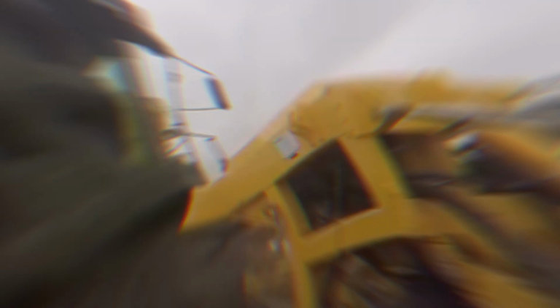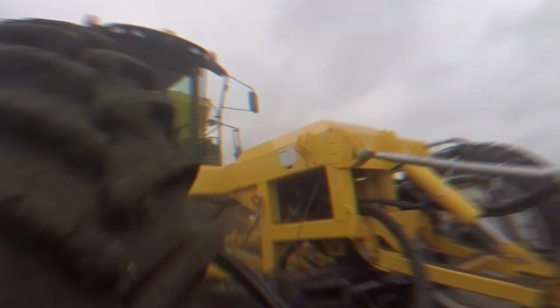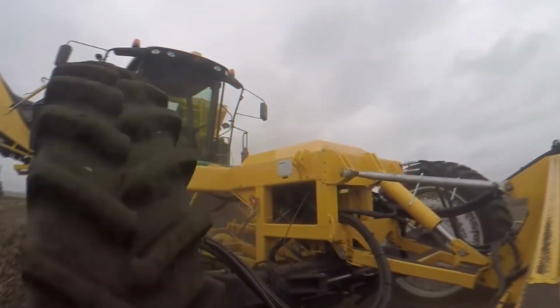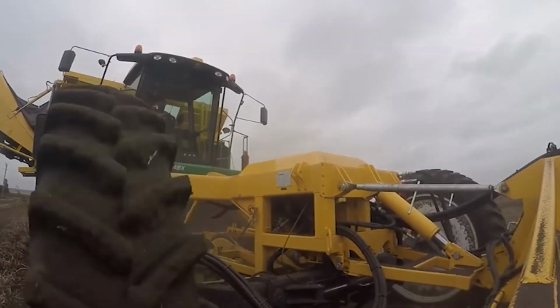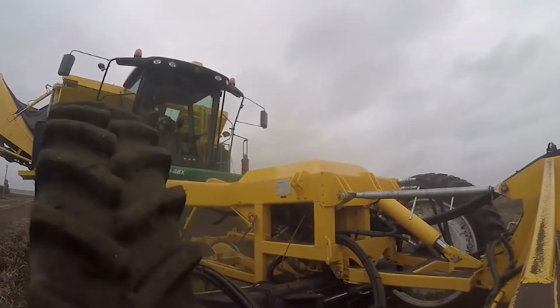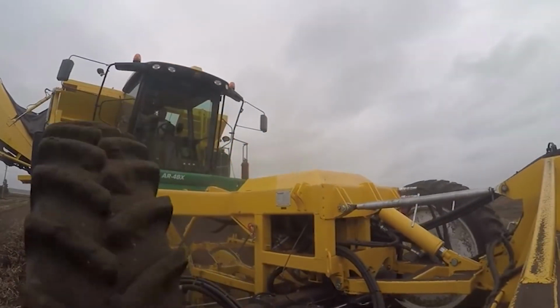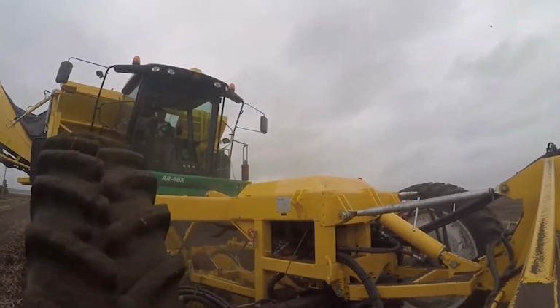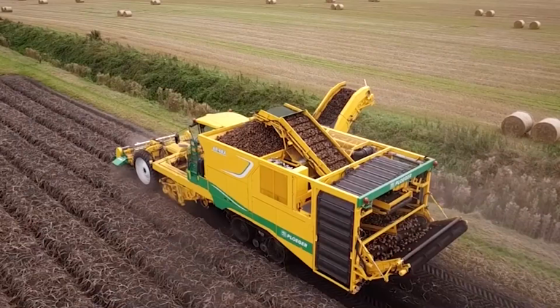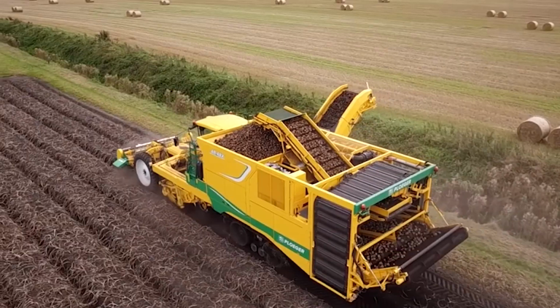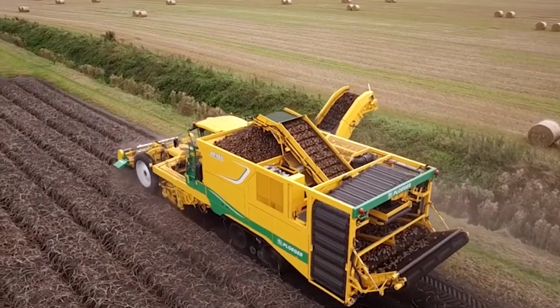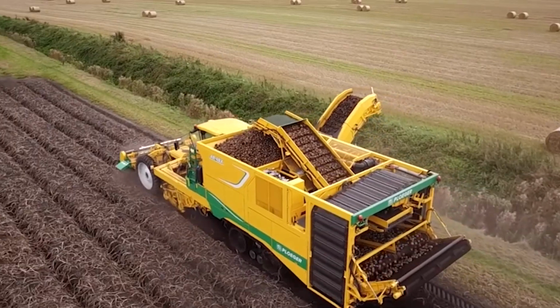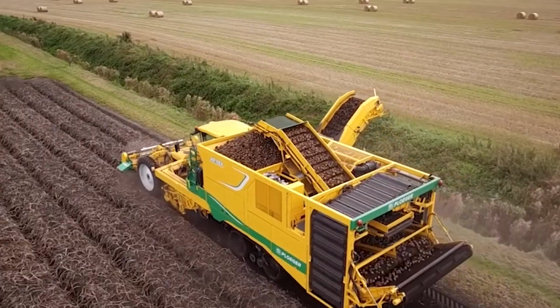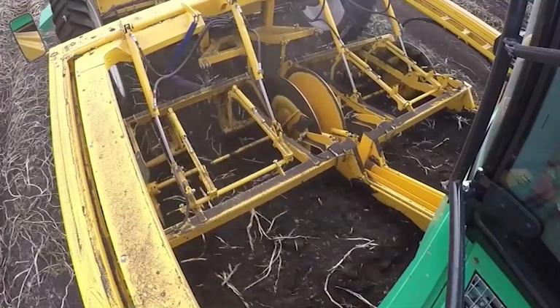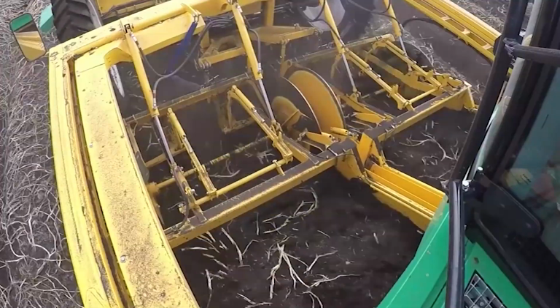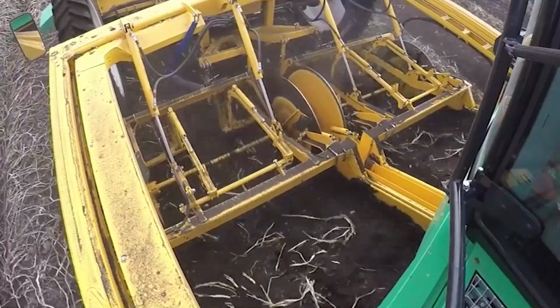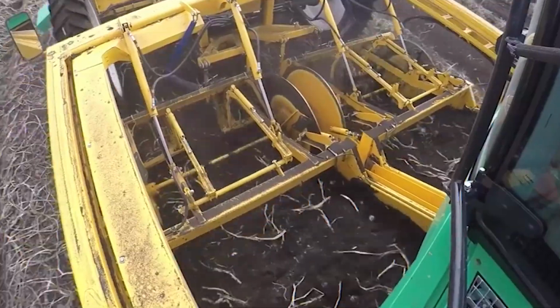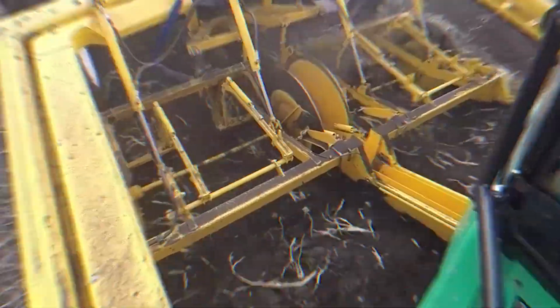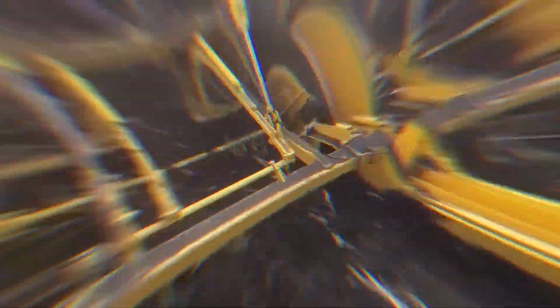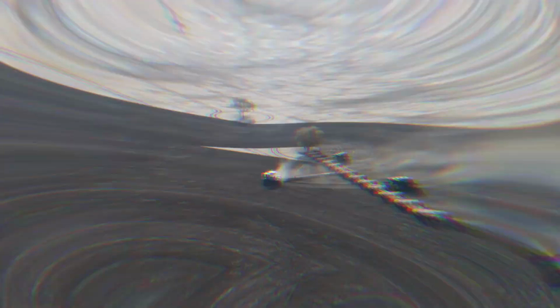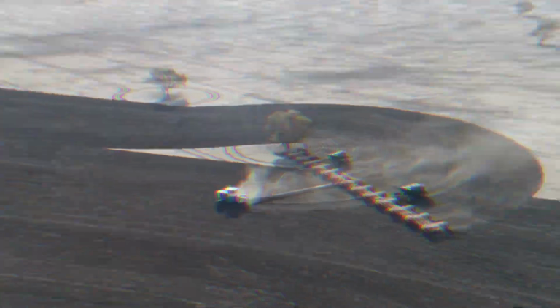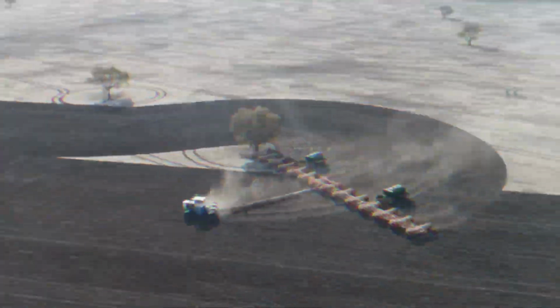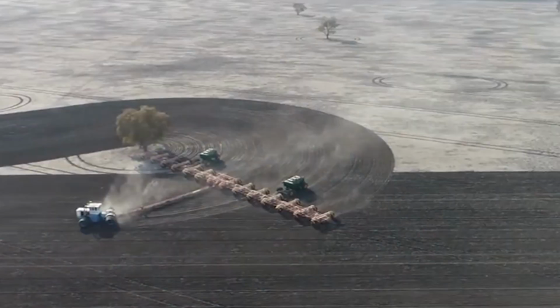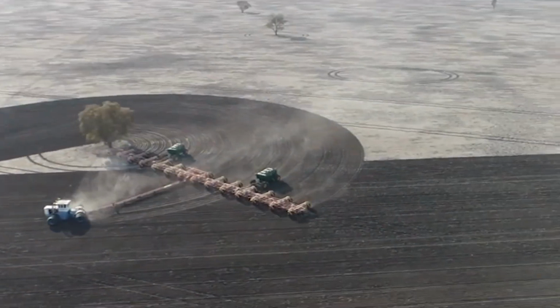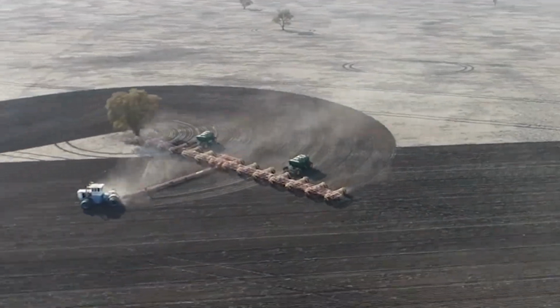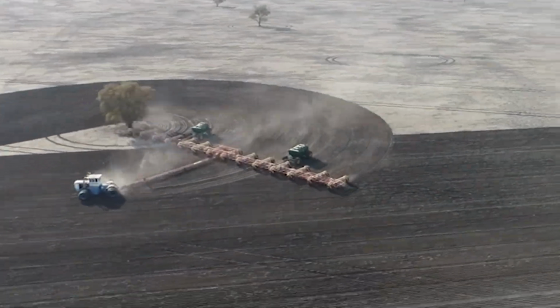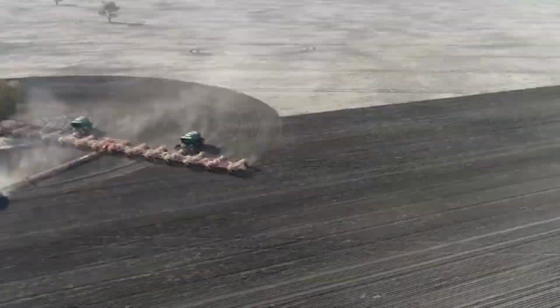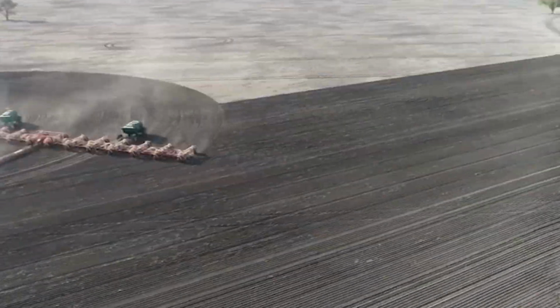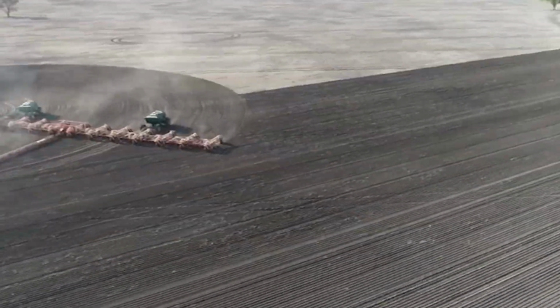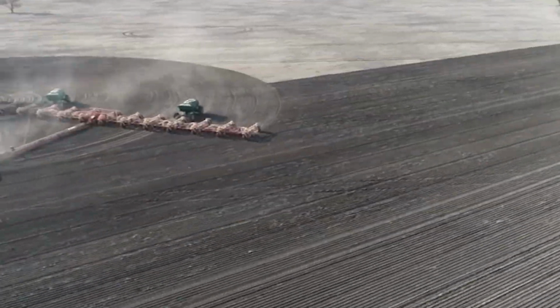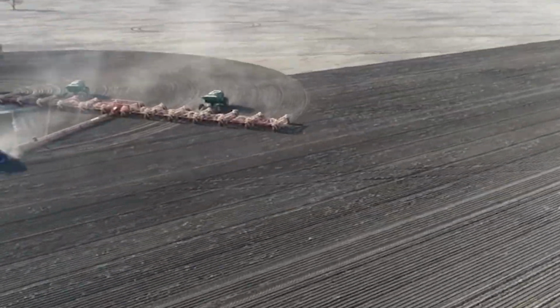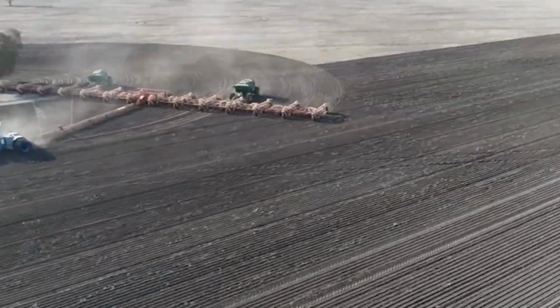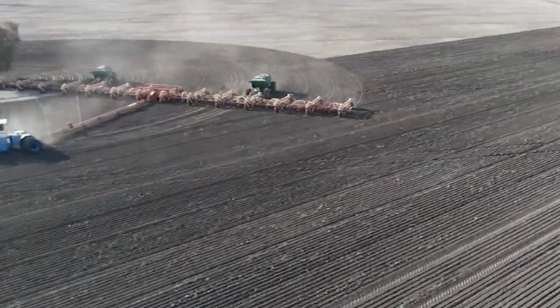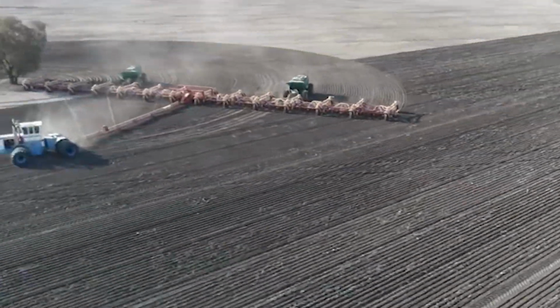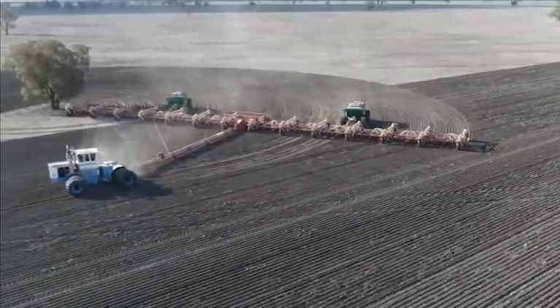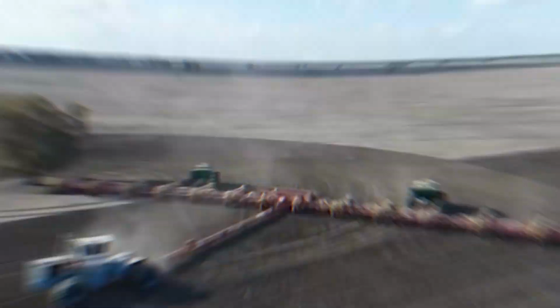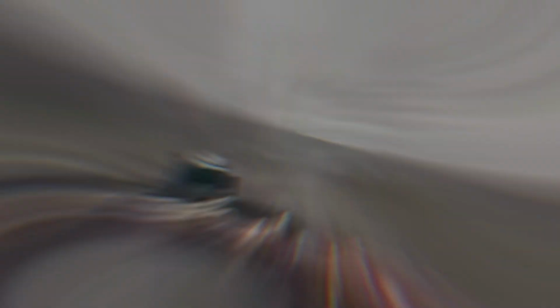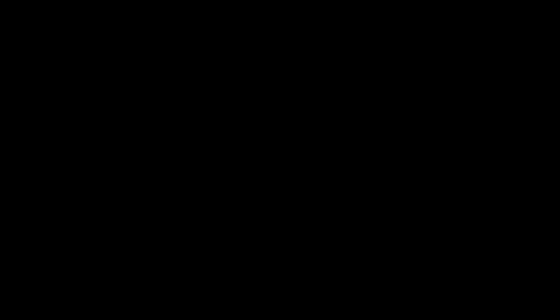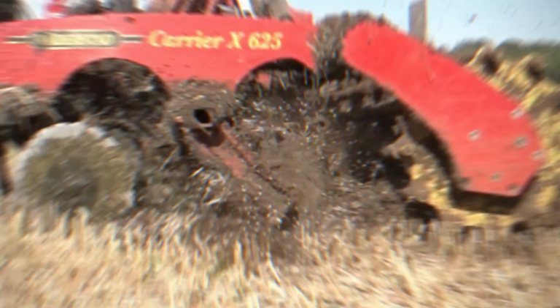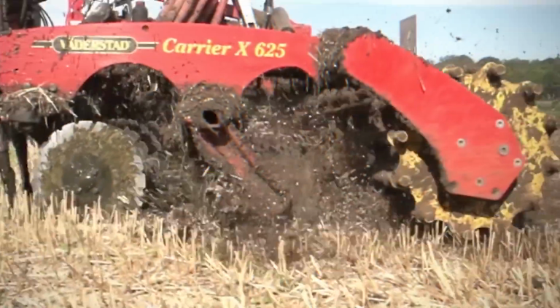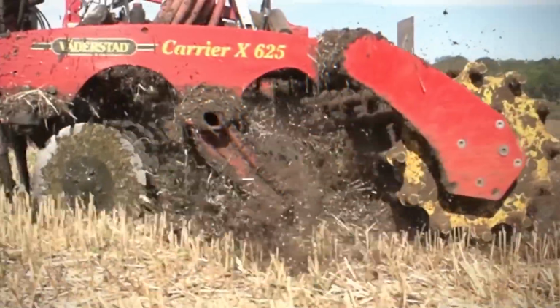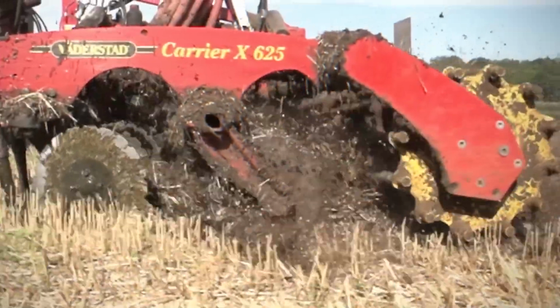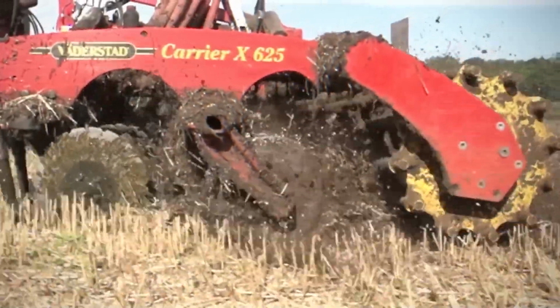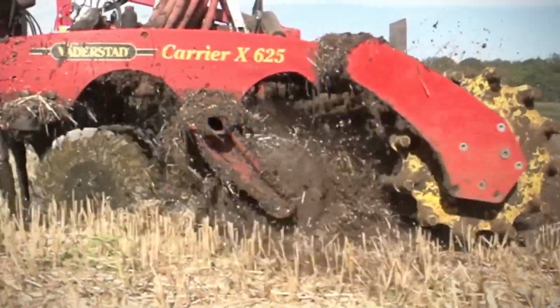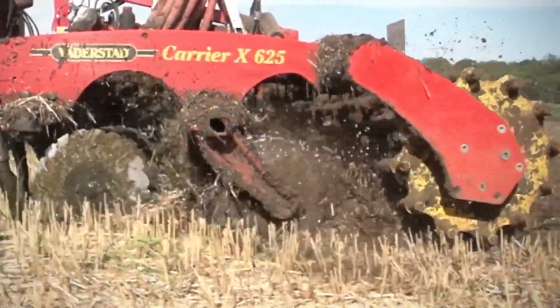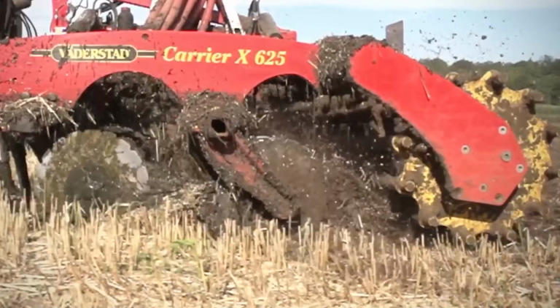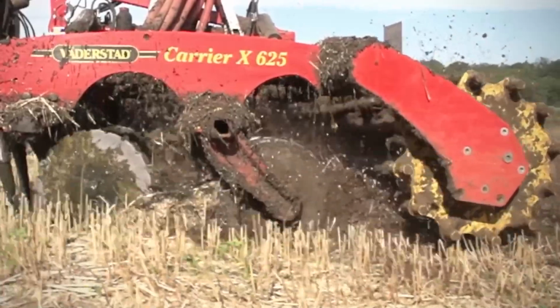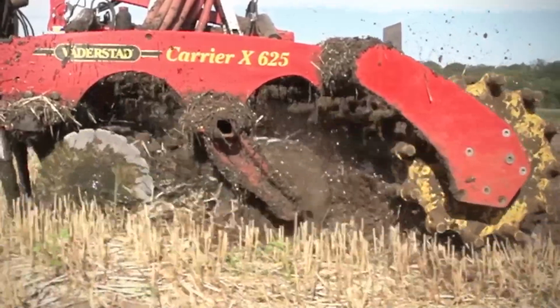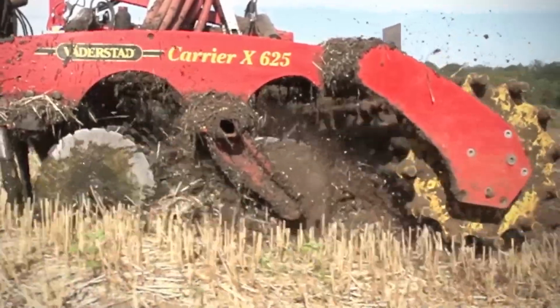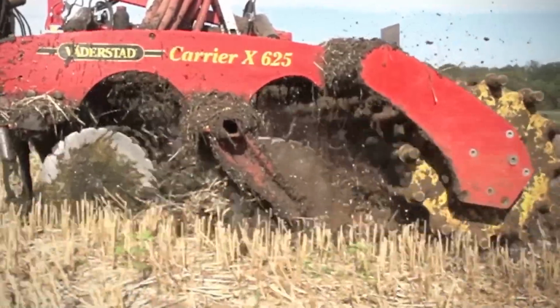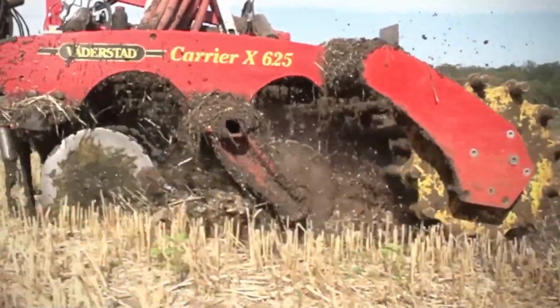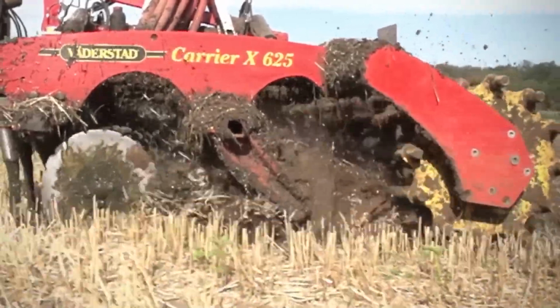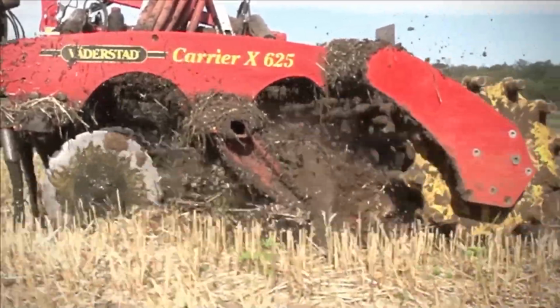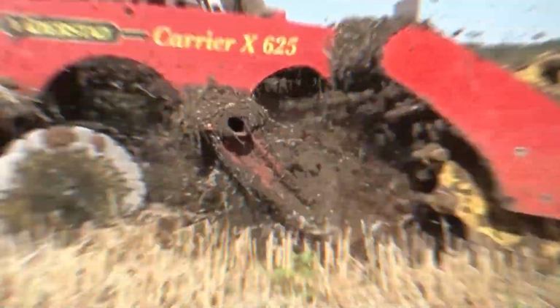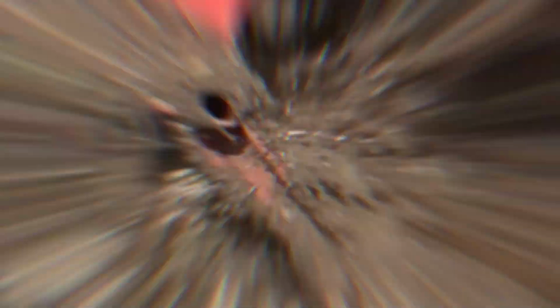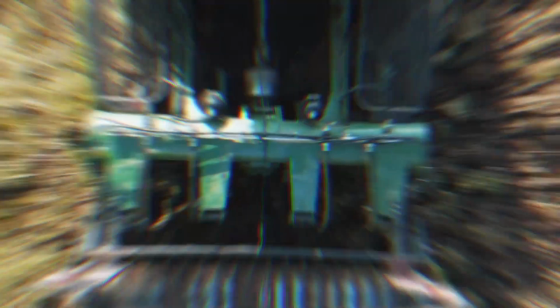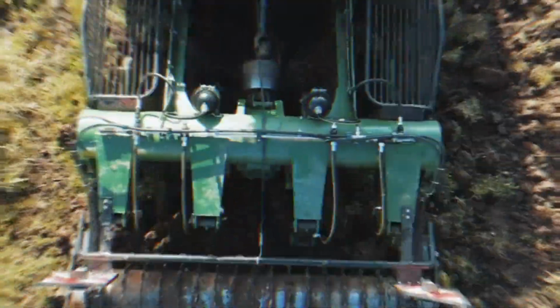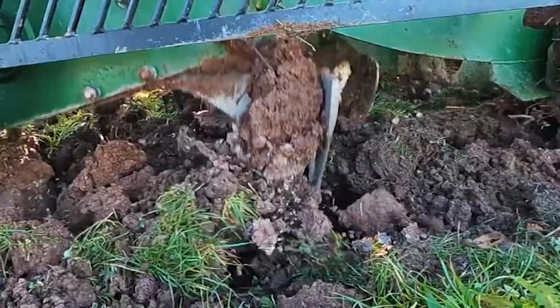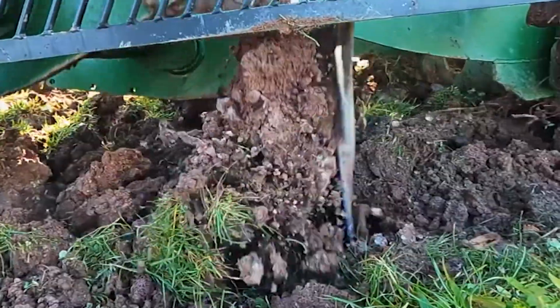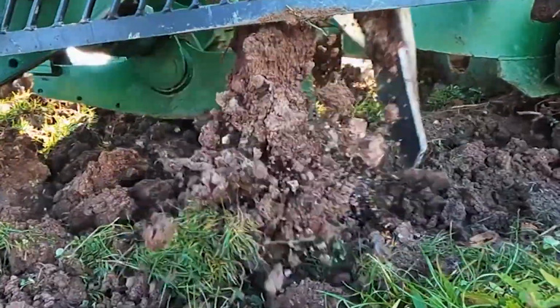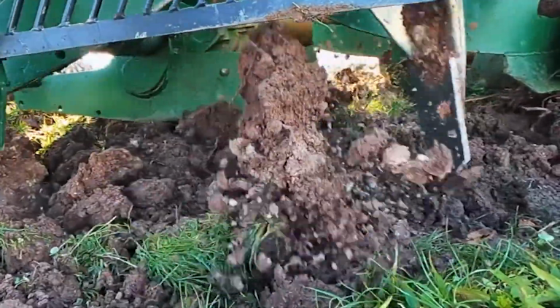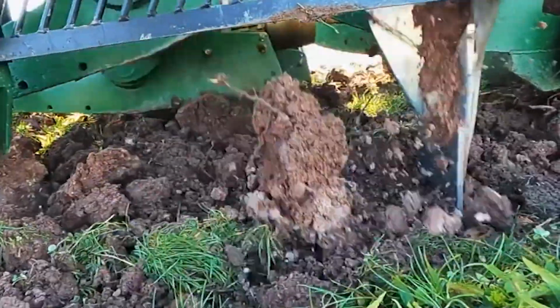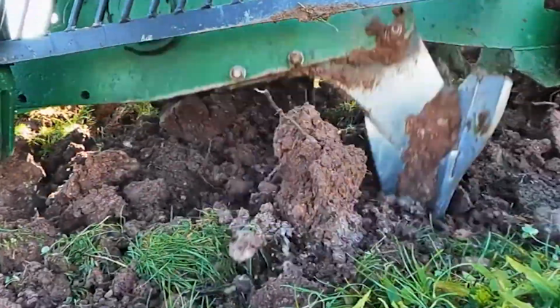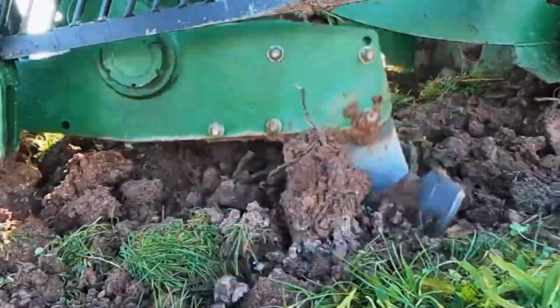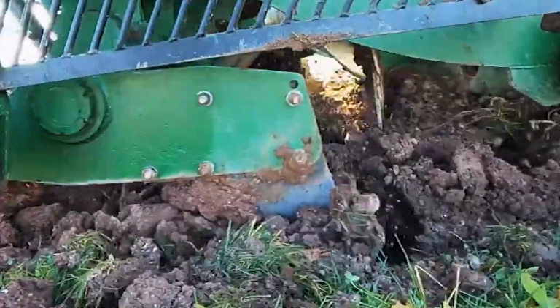Hi everyone and welcome back to my channel. Today we'll be talking about 5 amazing agriculture machines that are at another level.